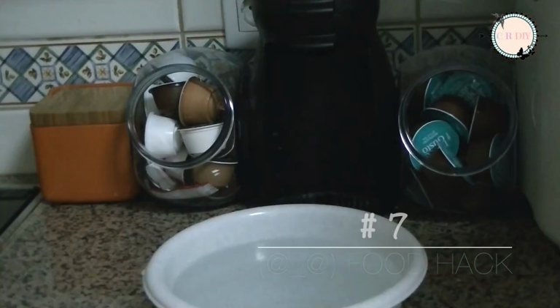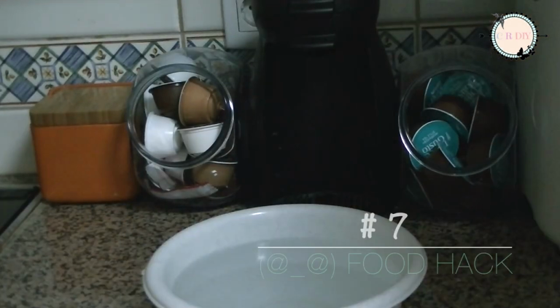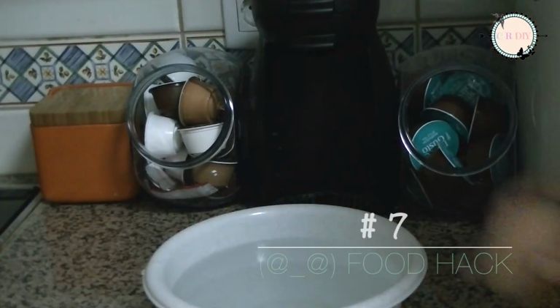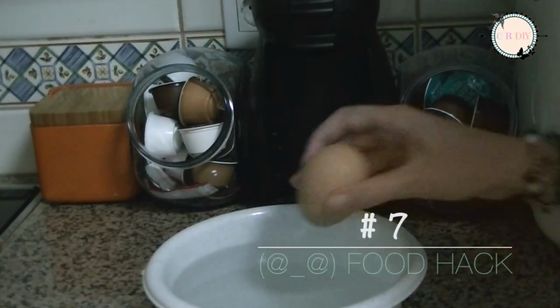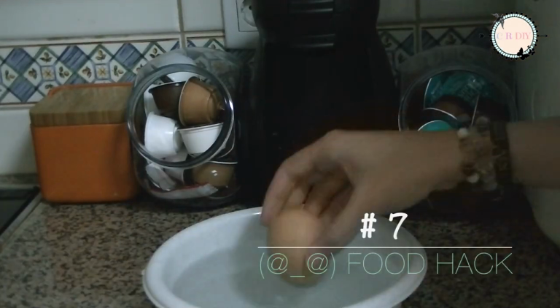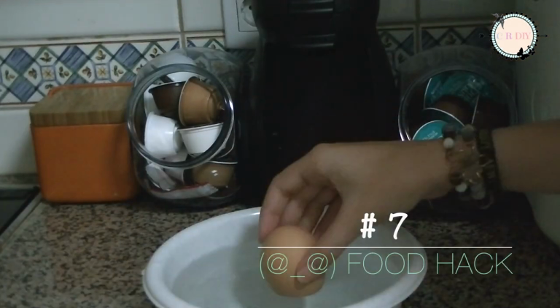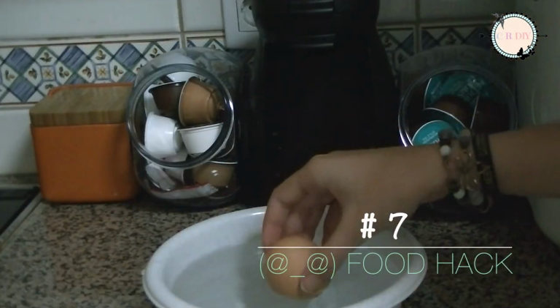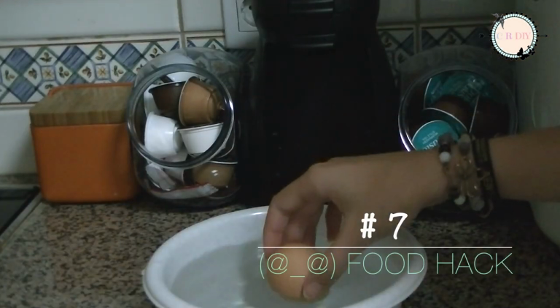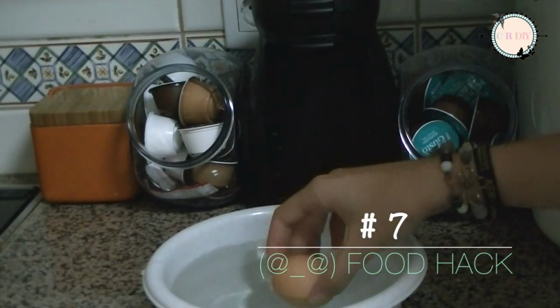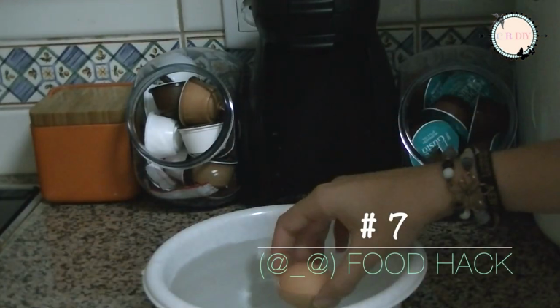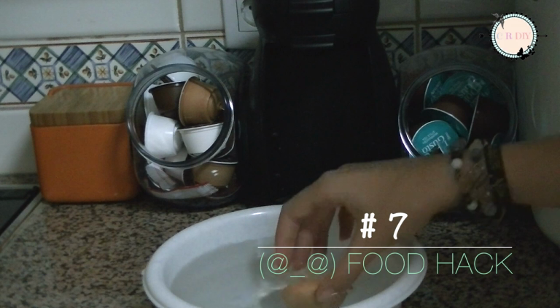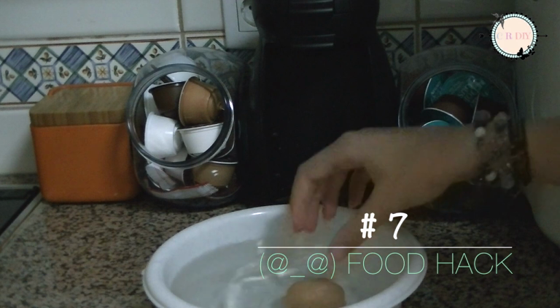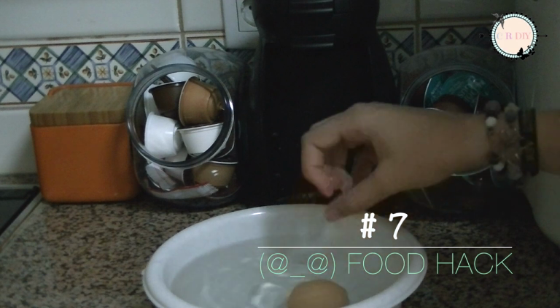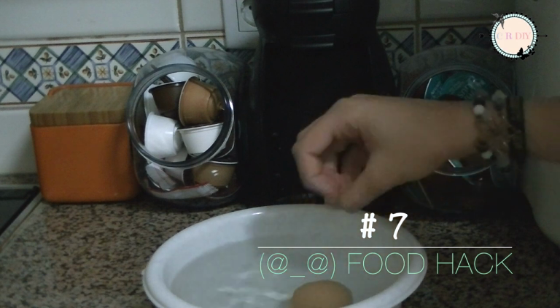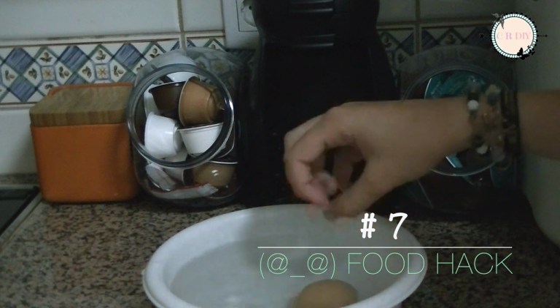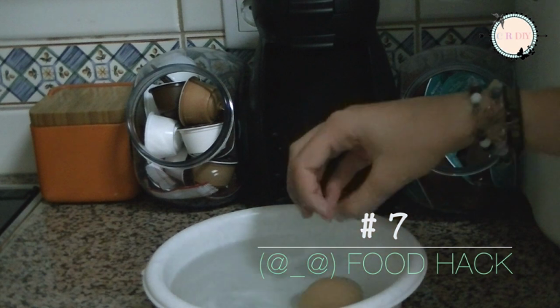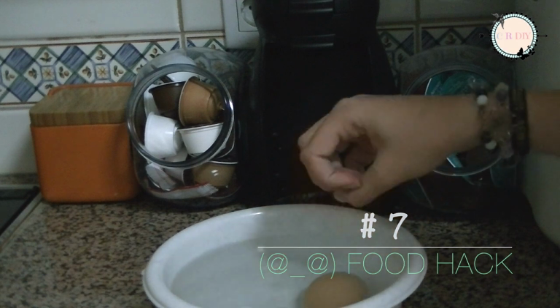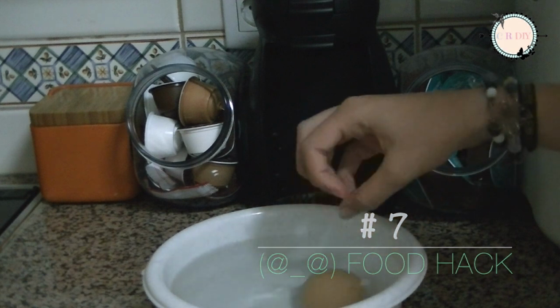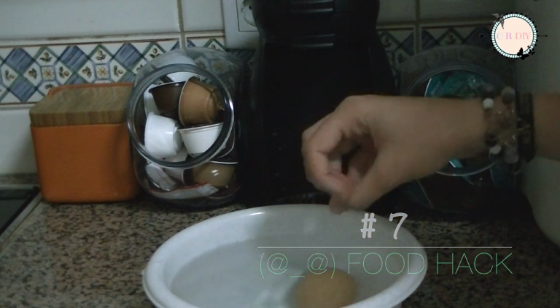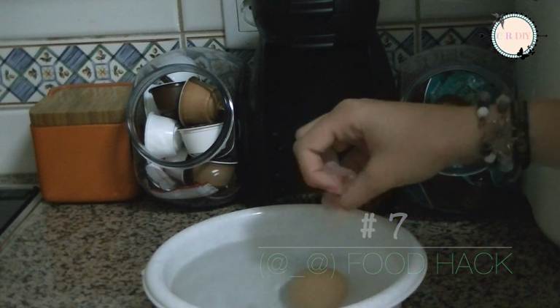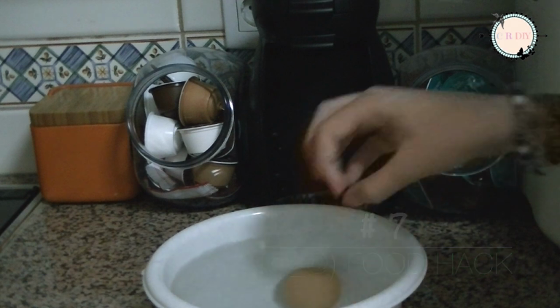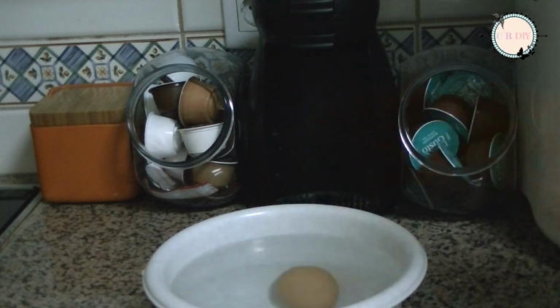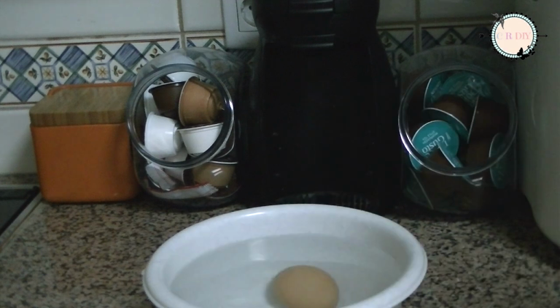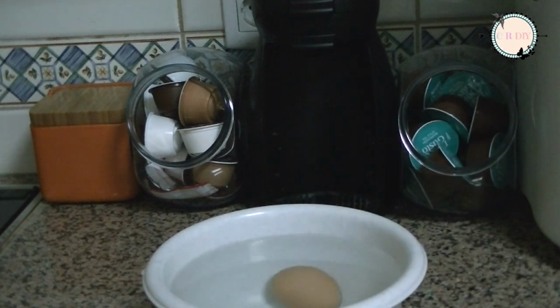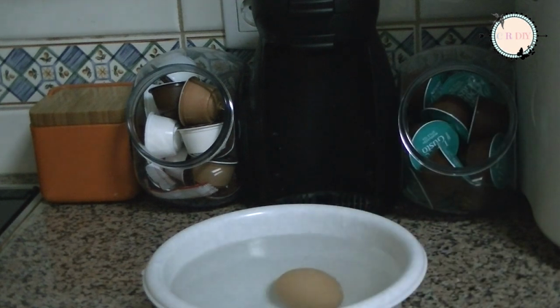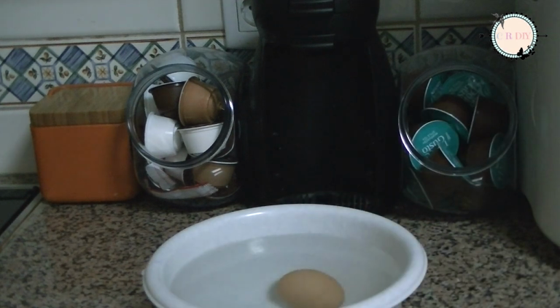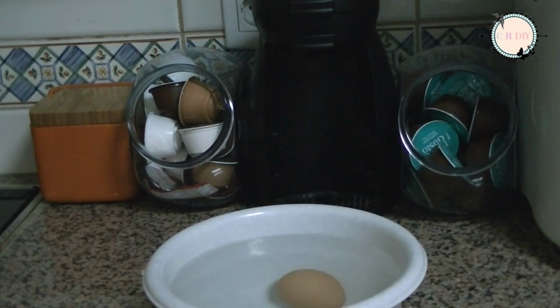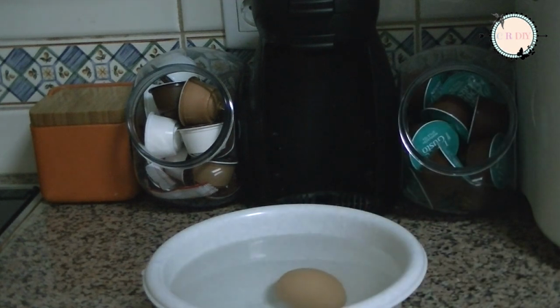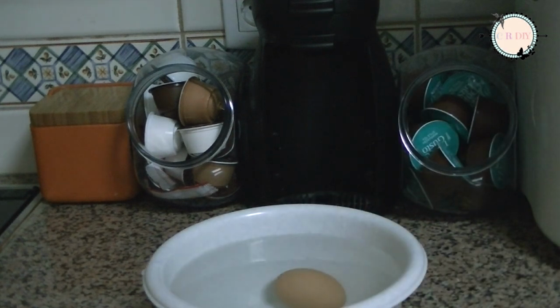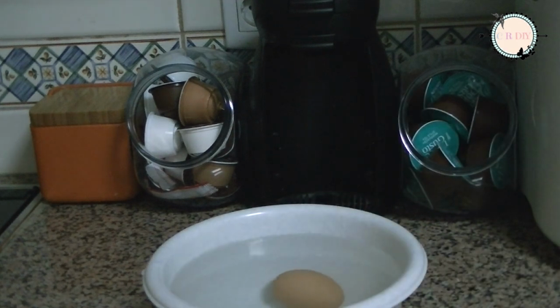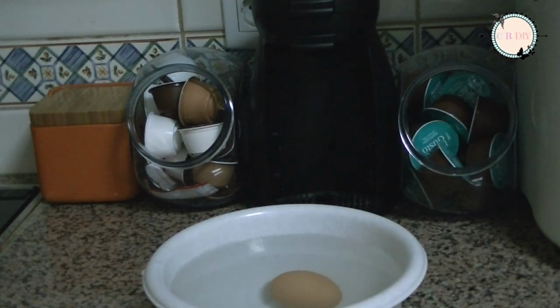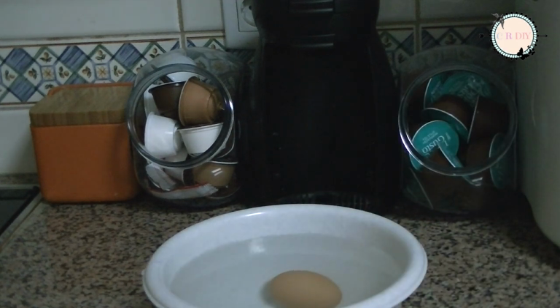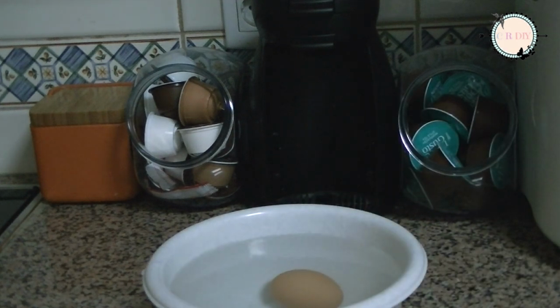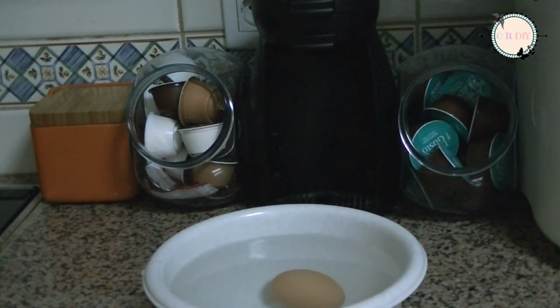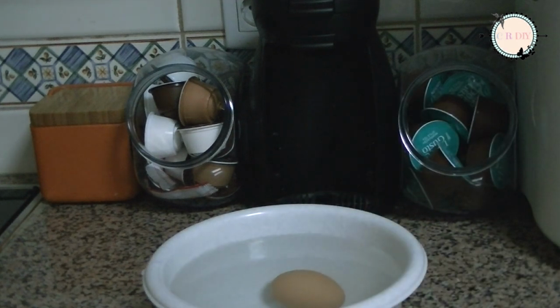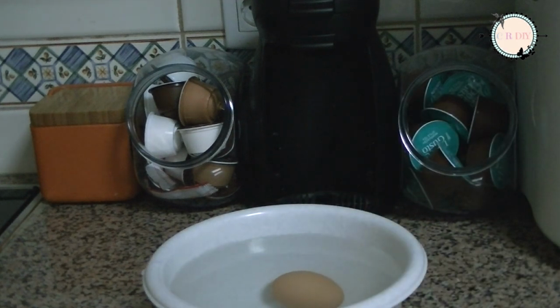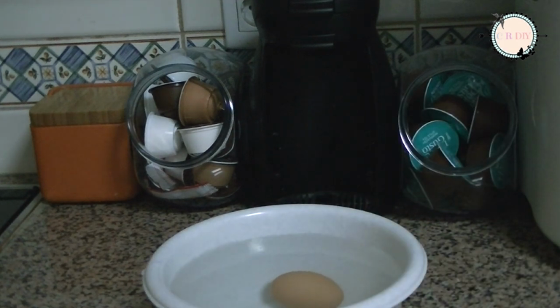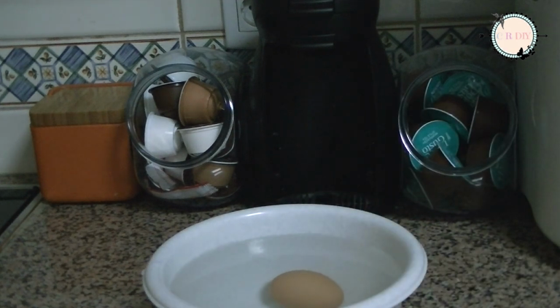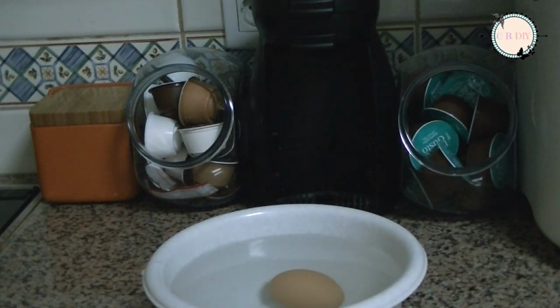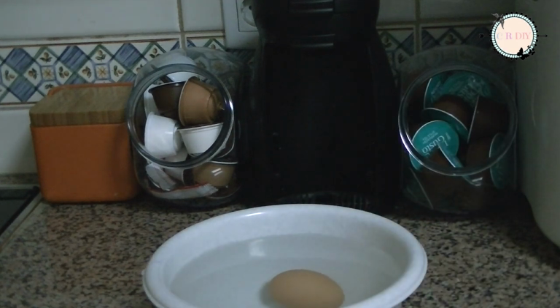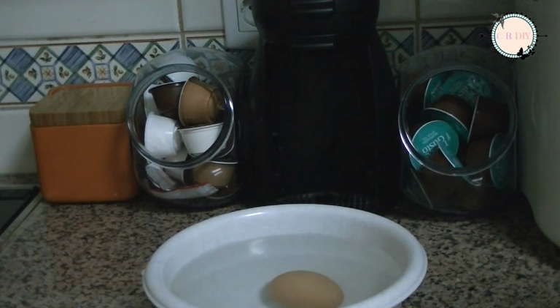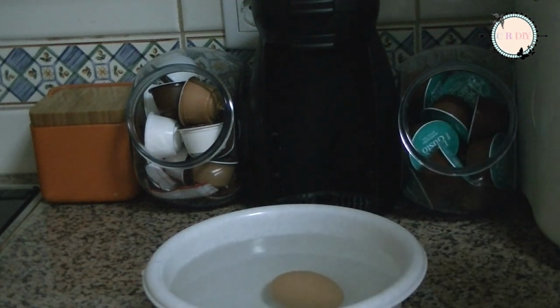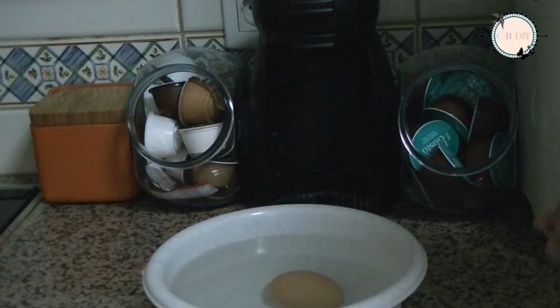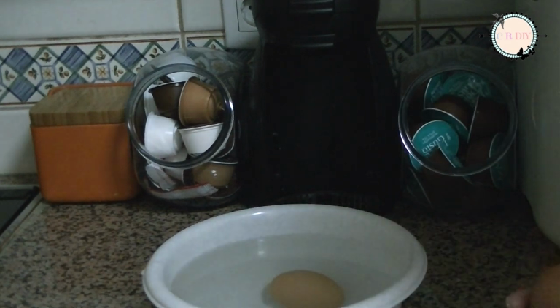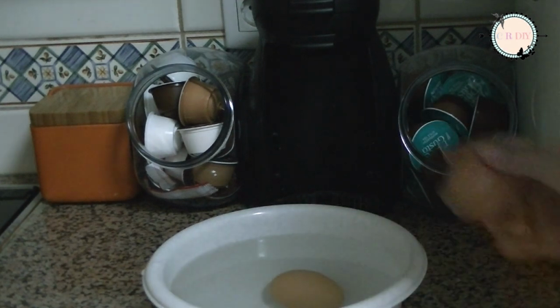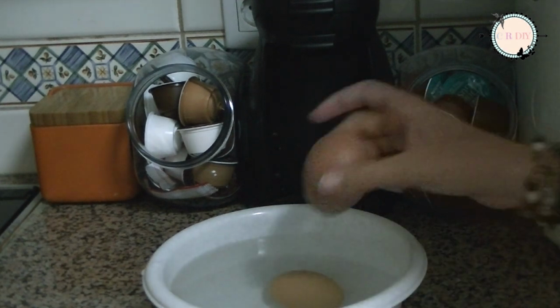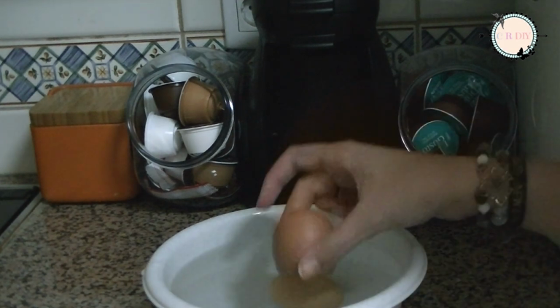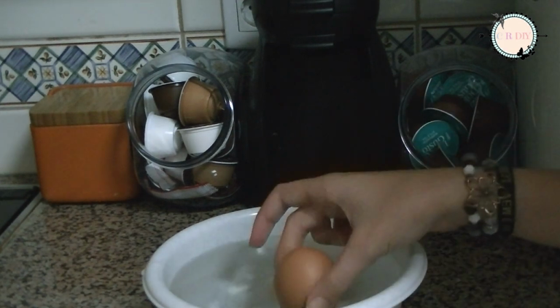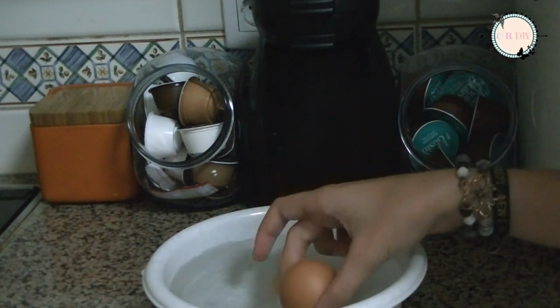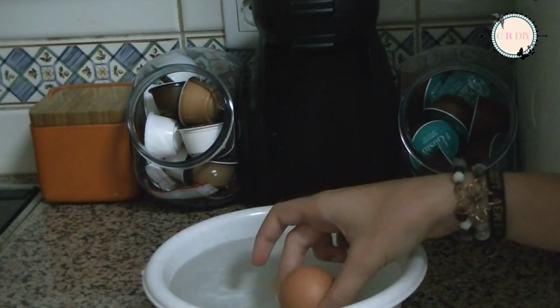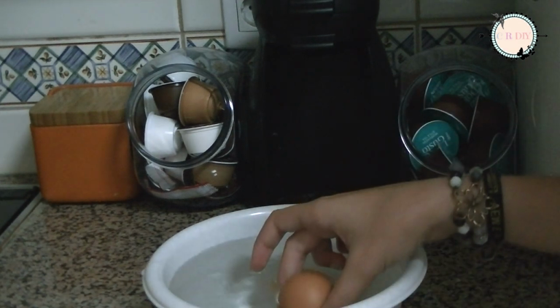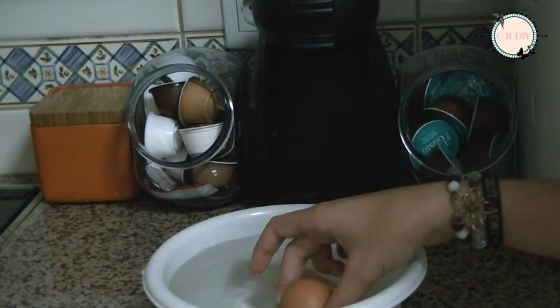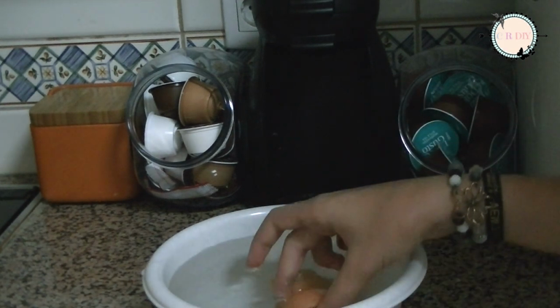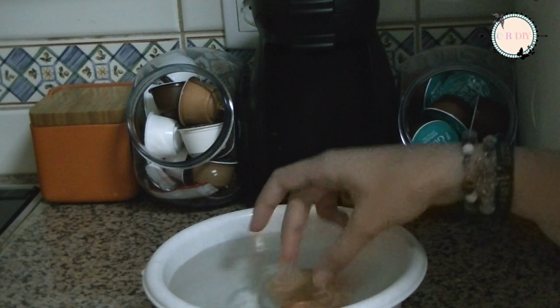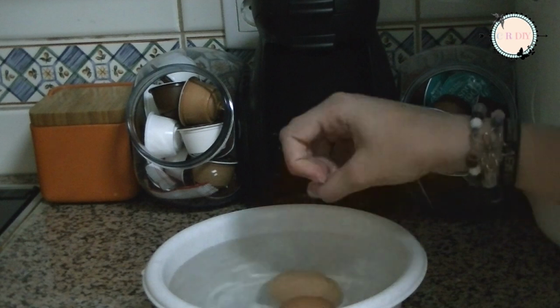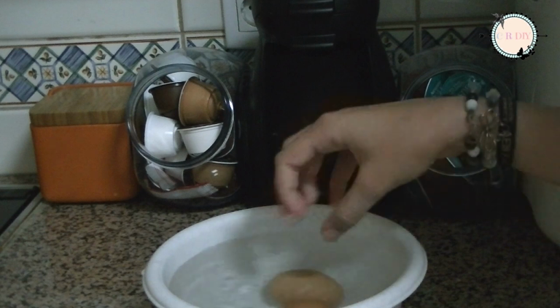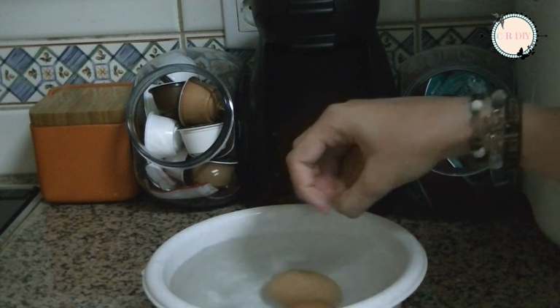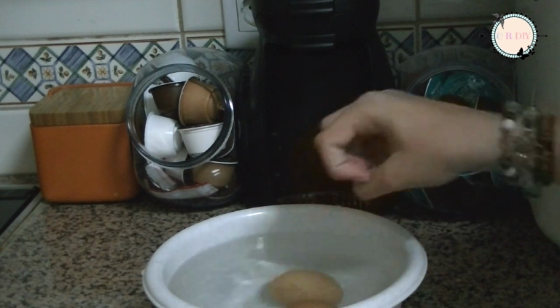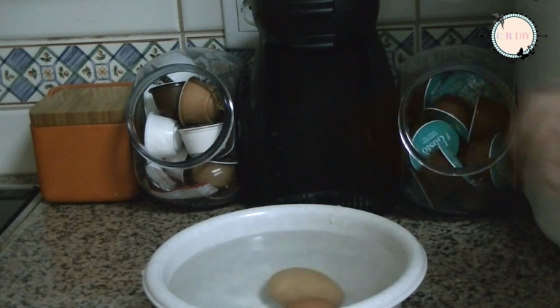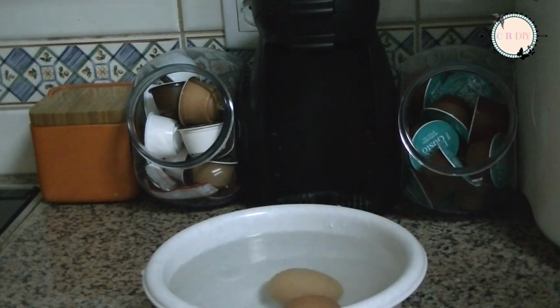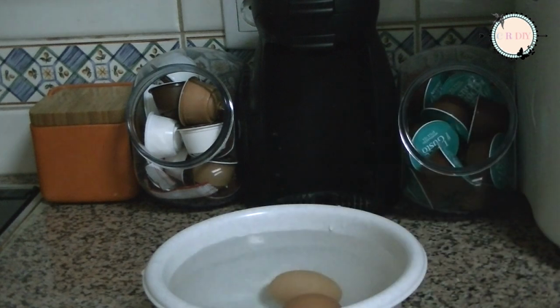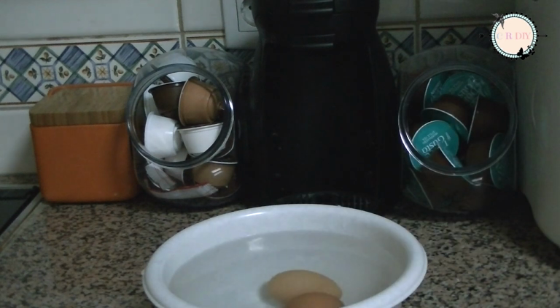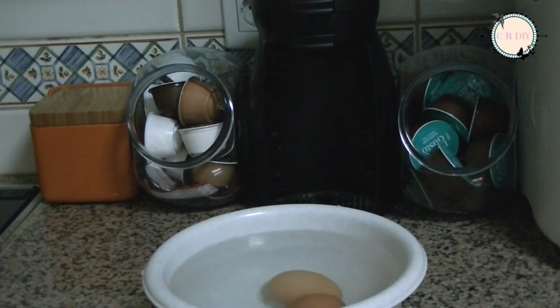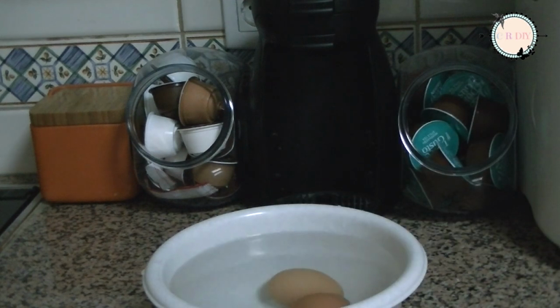If you don't know if your eggs are good to eat, put them inside of a bowl with cold water. If they float, they aren't good to eat.